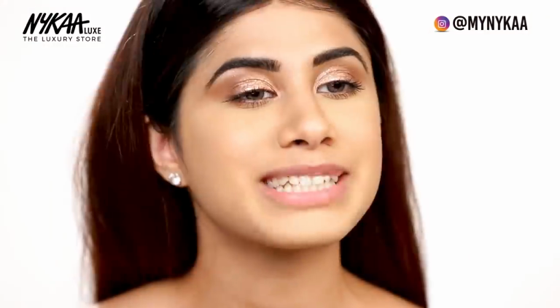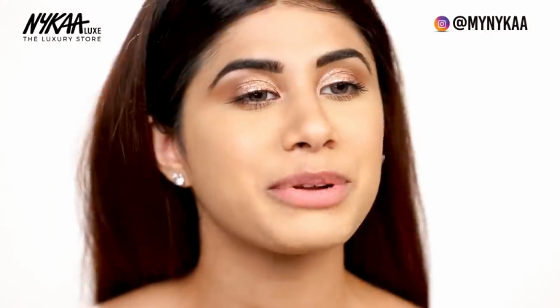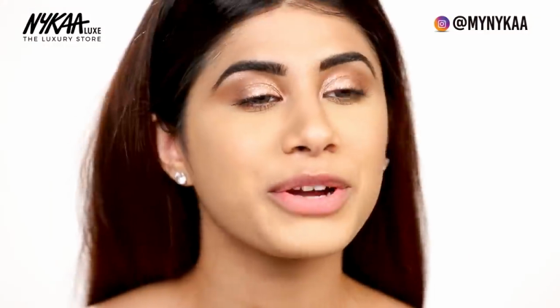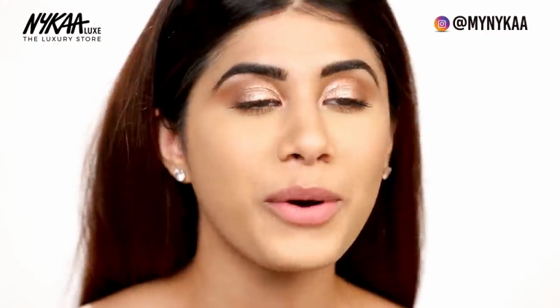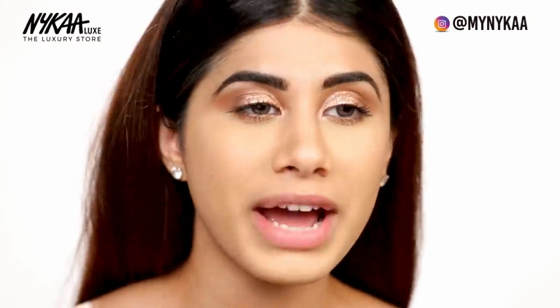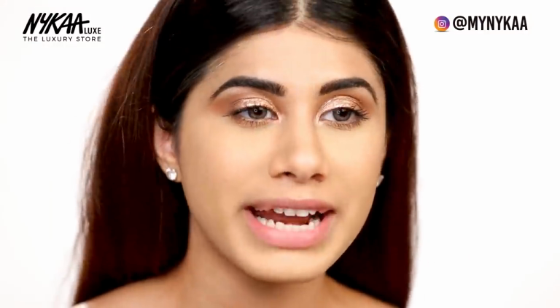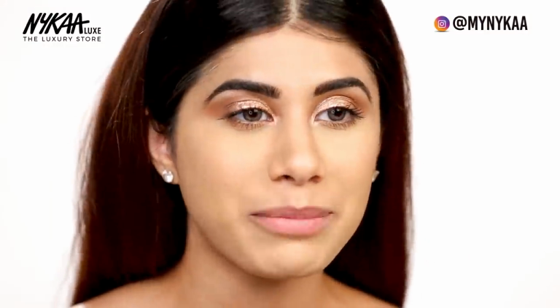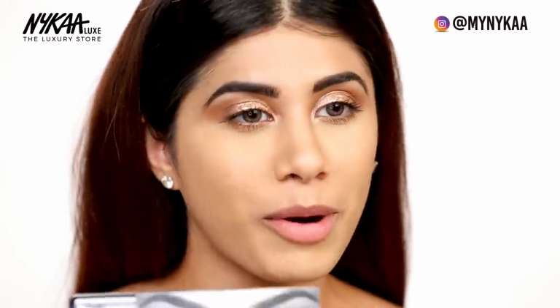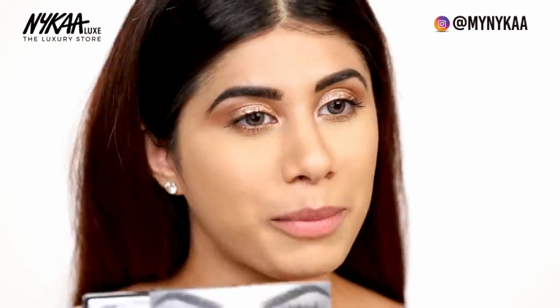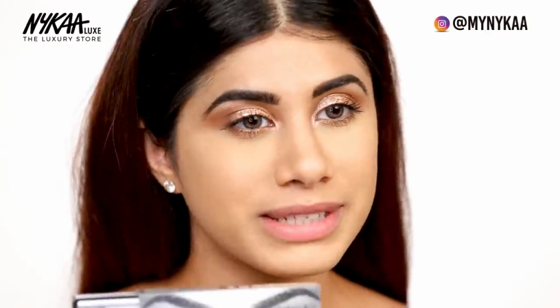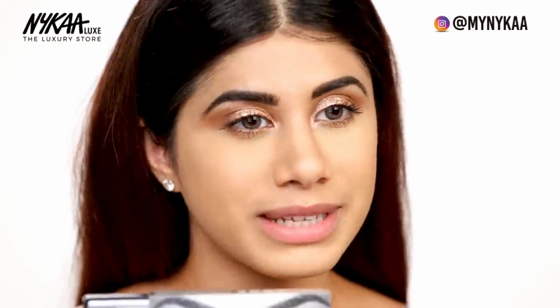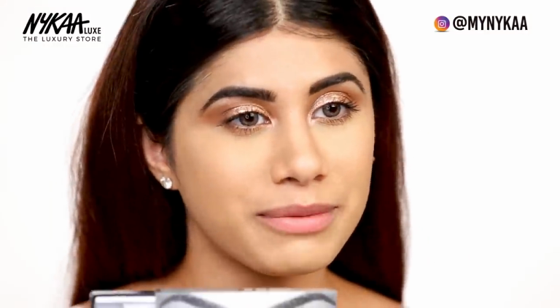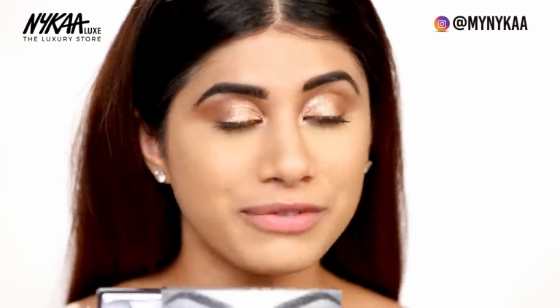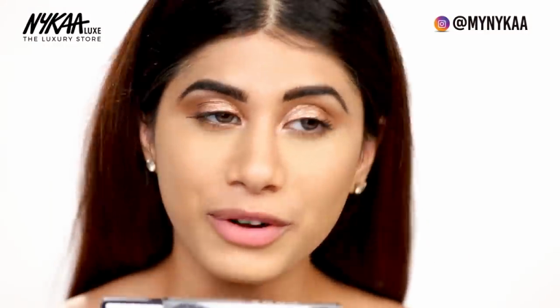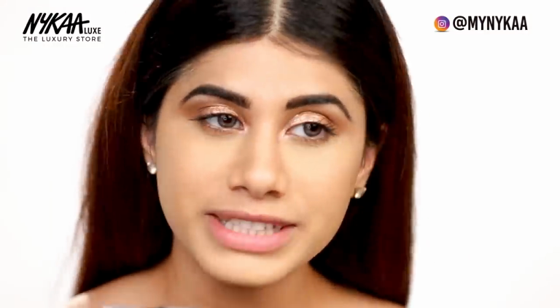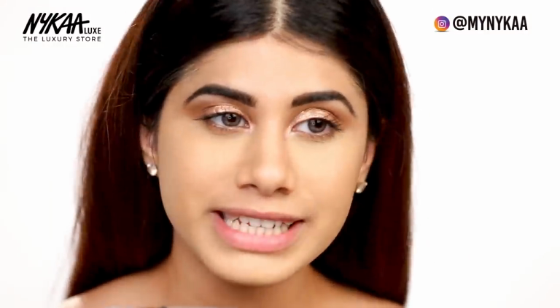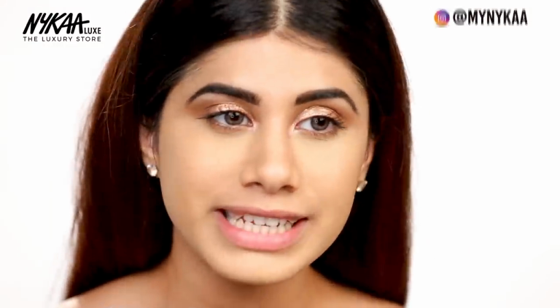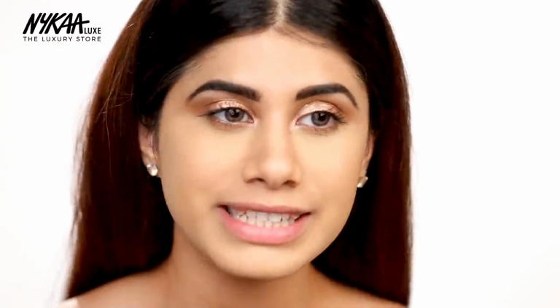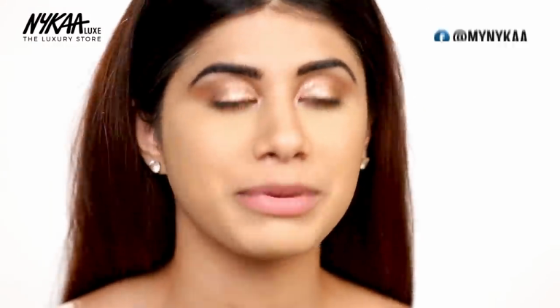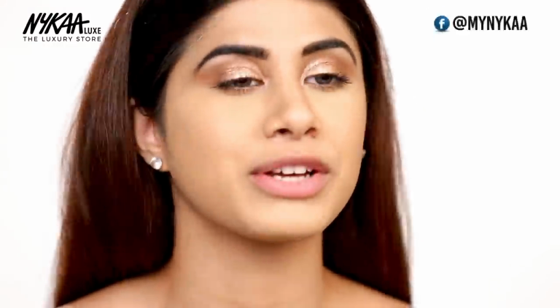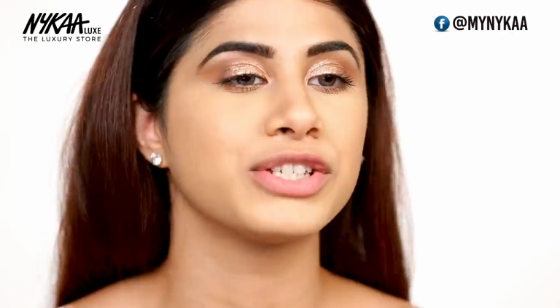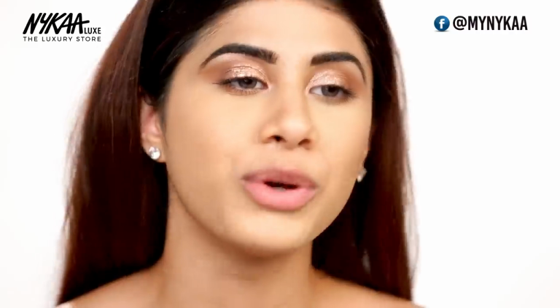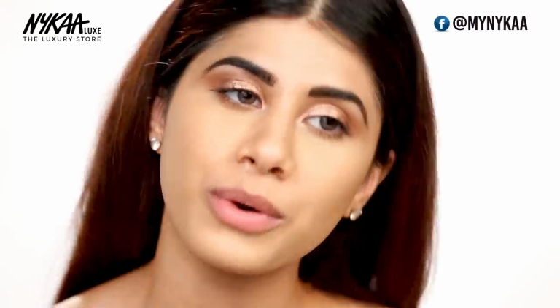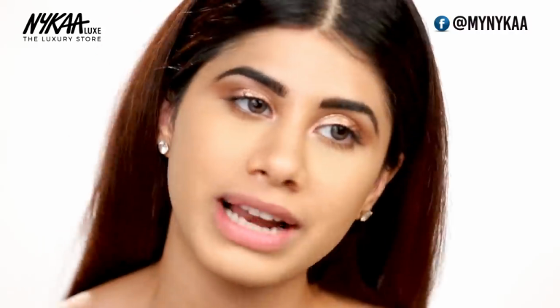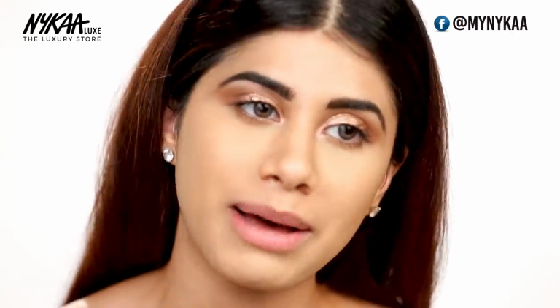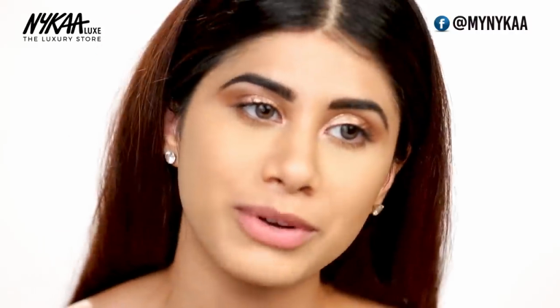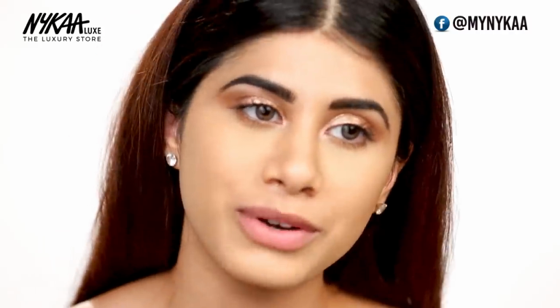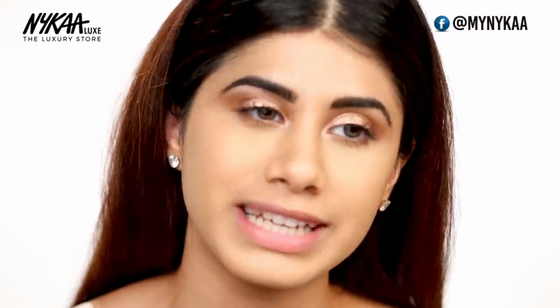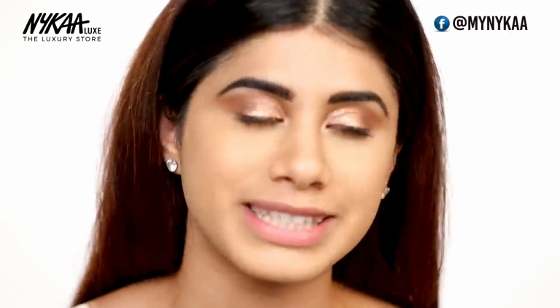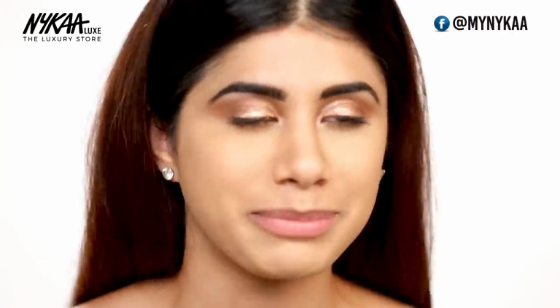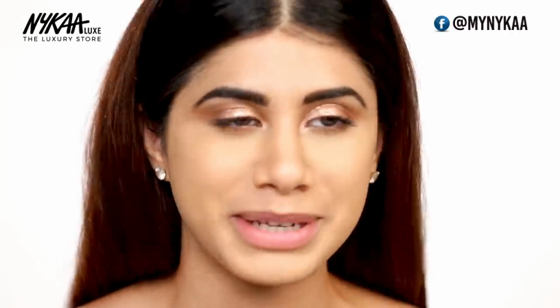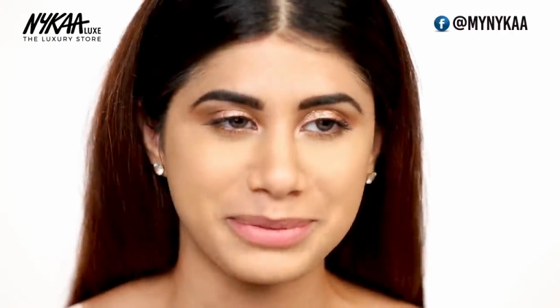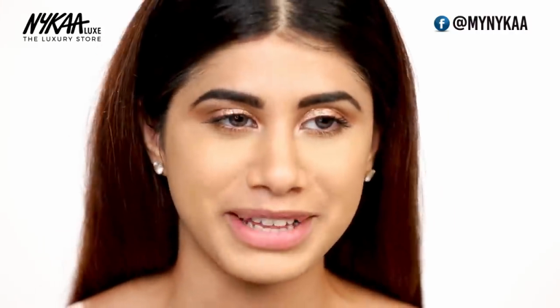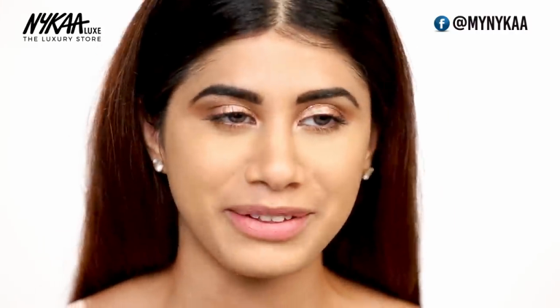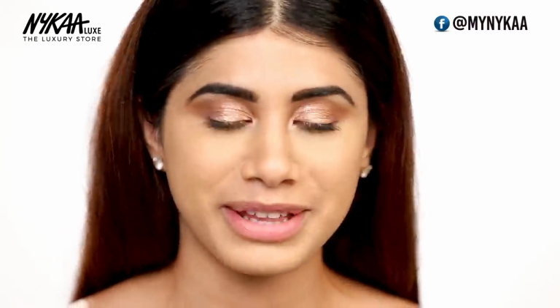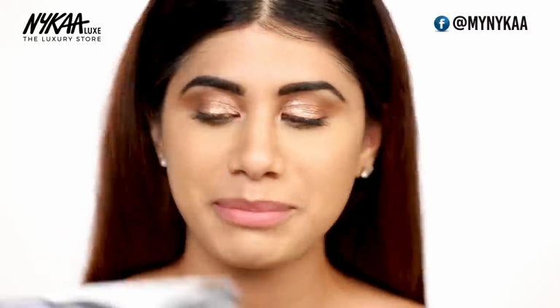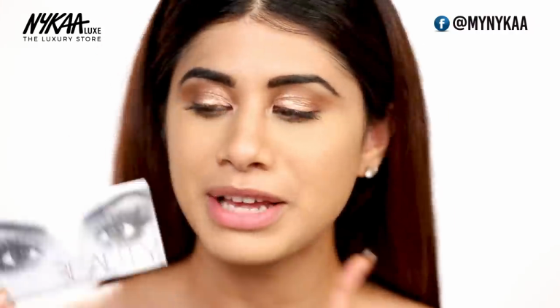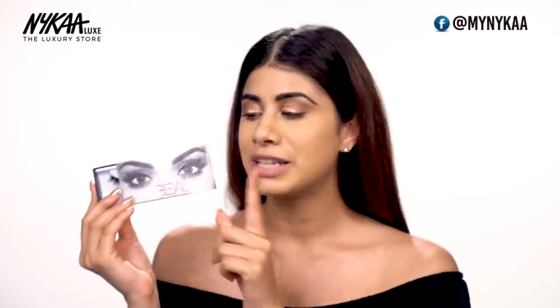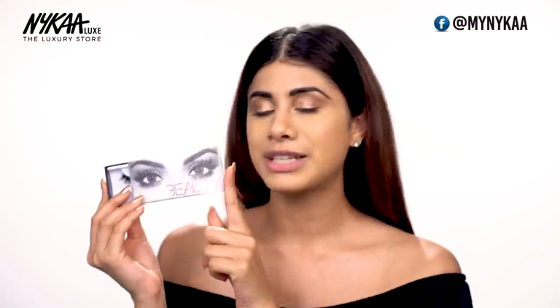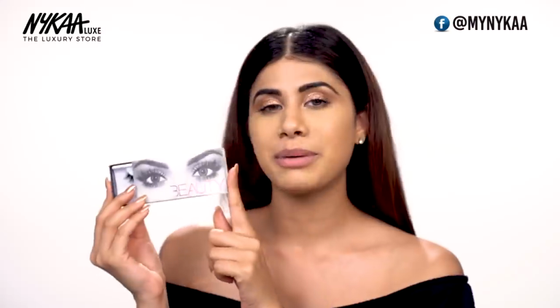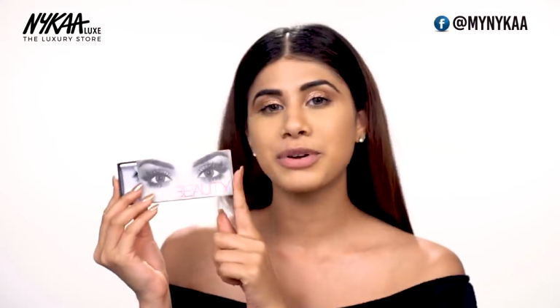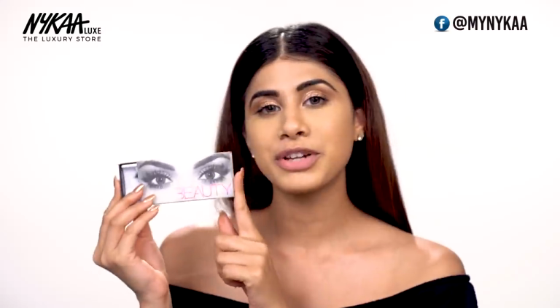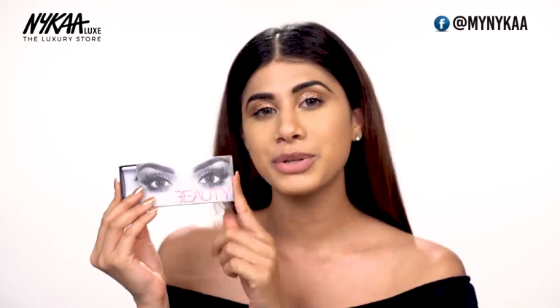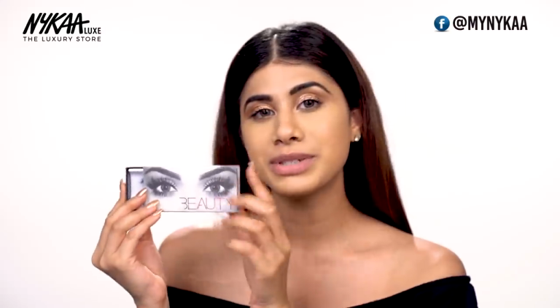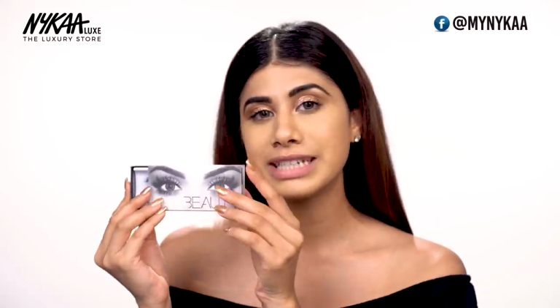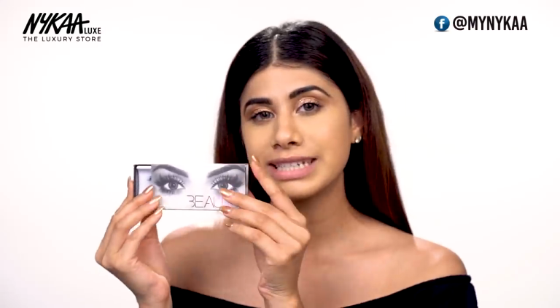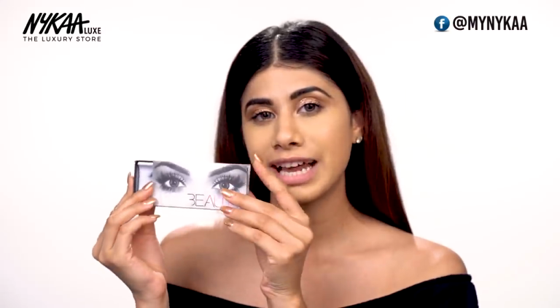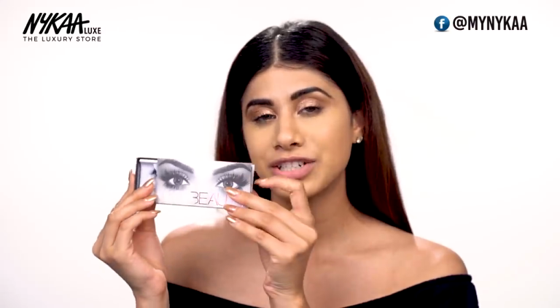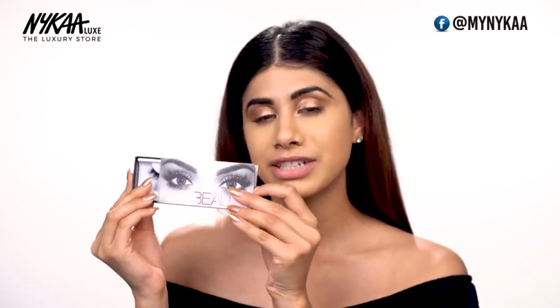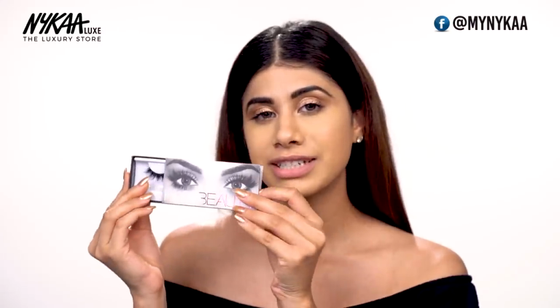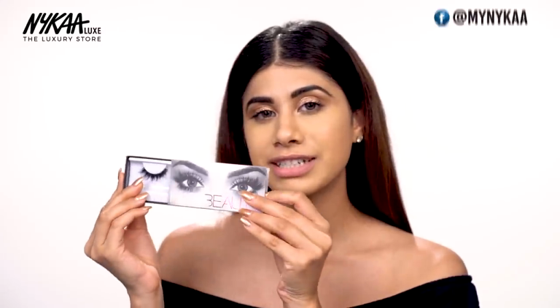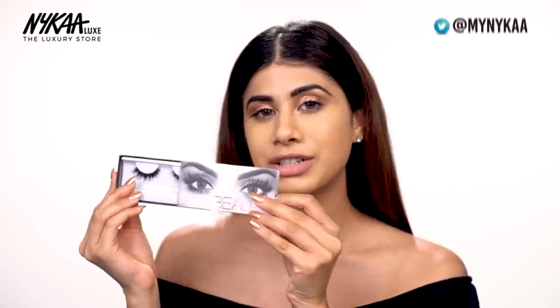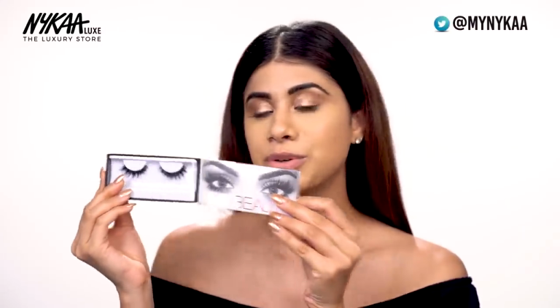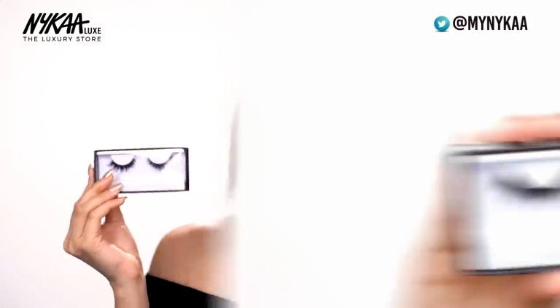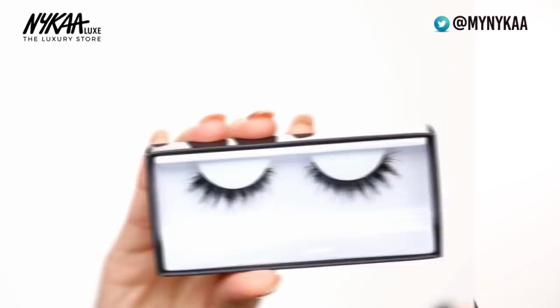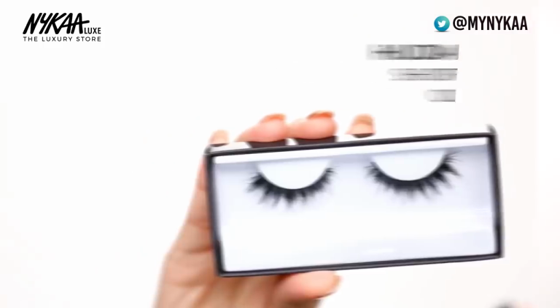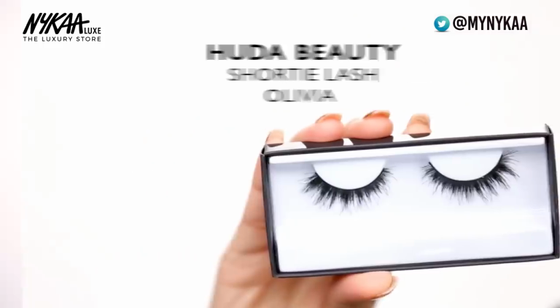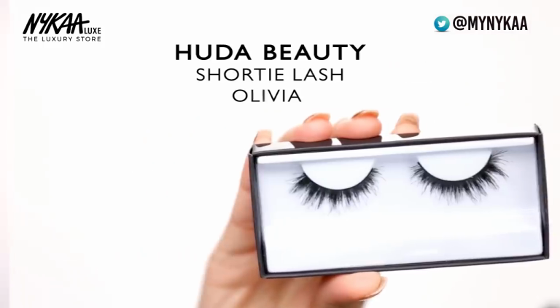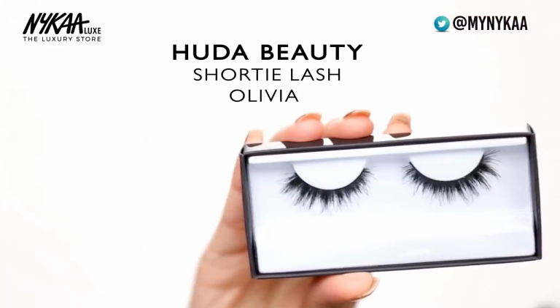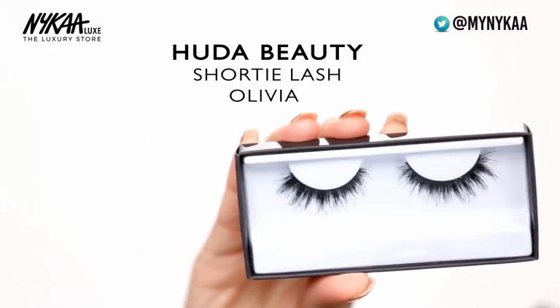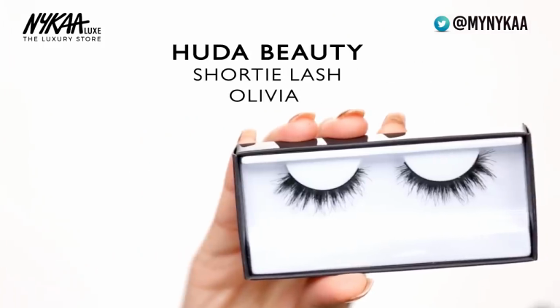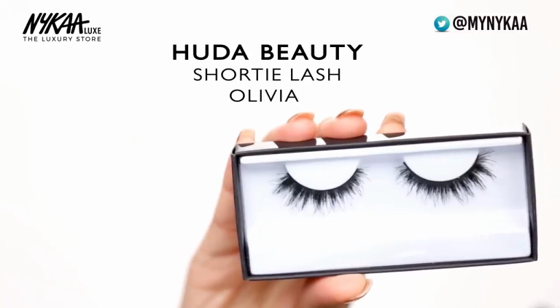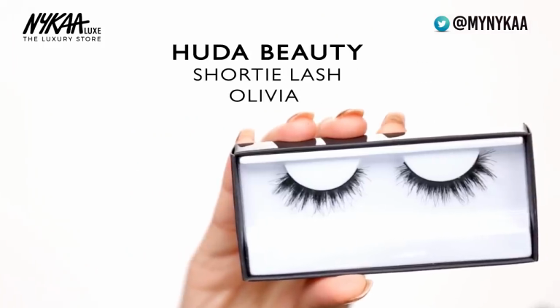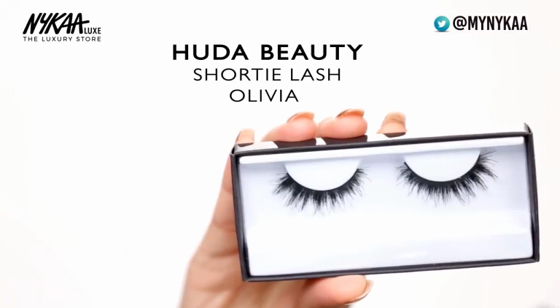I'm going to go ahead and pop on some falsies because no glam look is complete without them. I'm going to use these lashes — these are the Huda Beauty Olivia lashes.